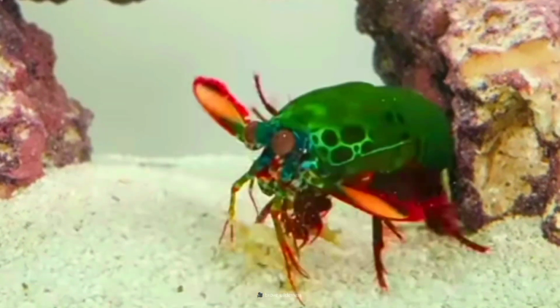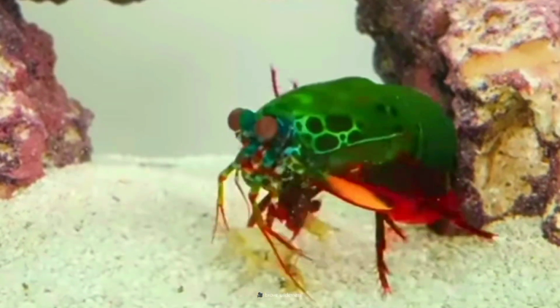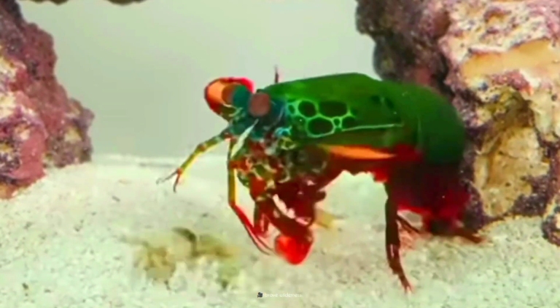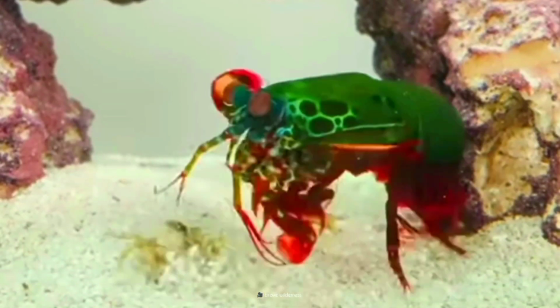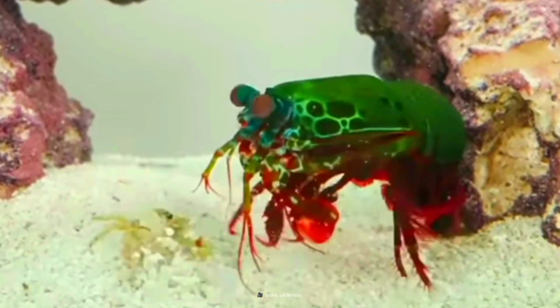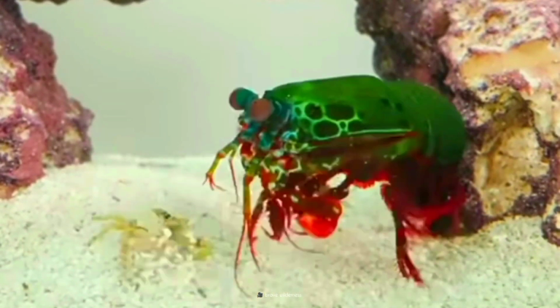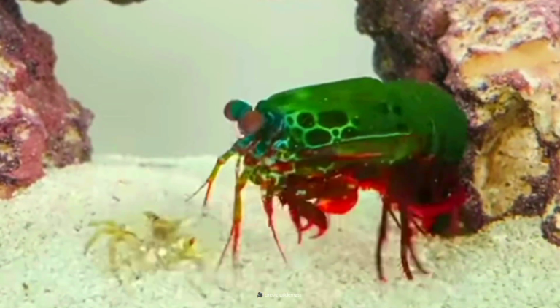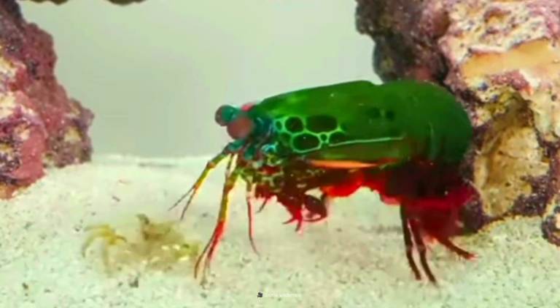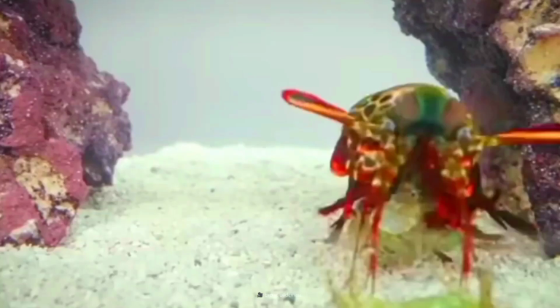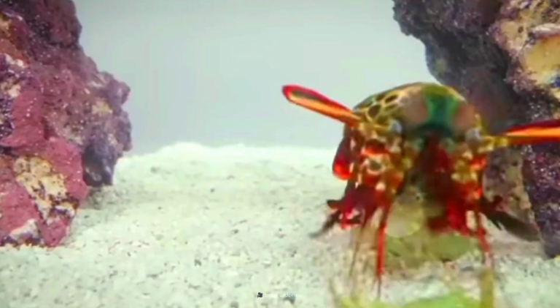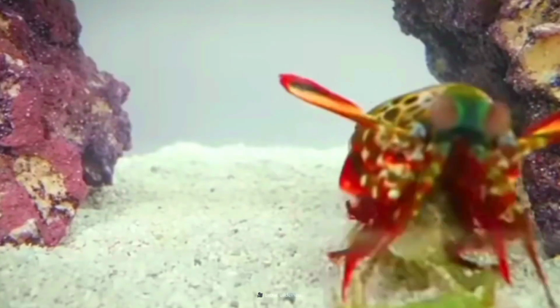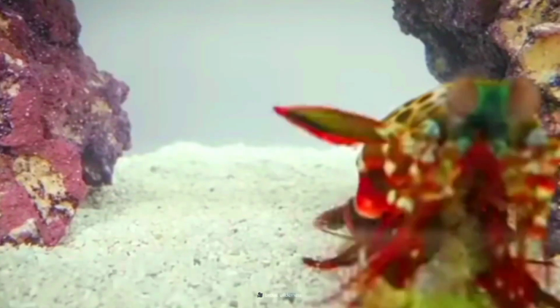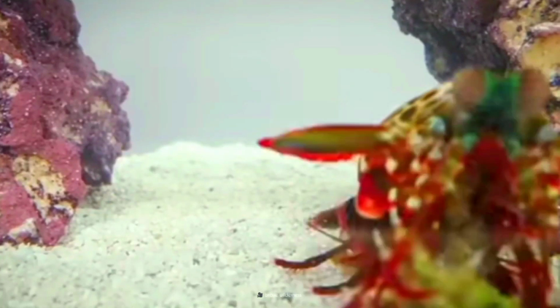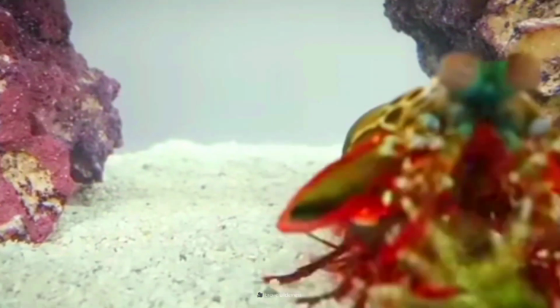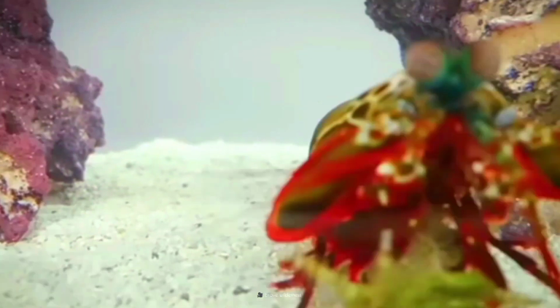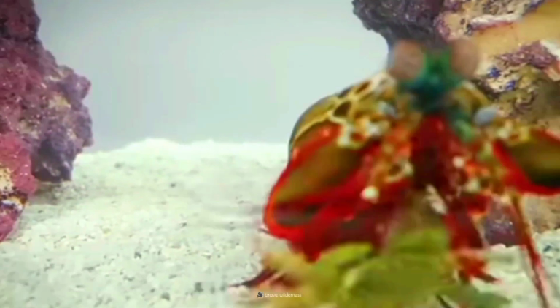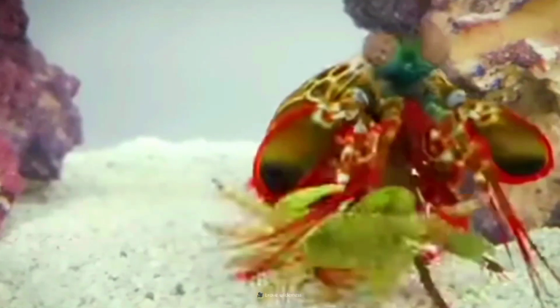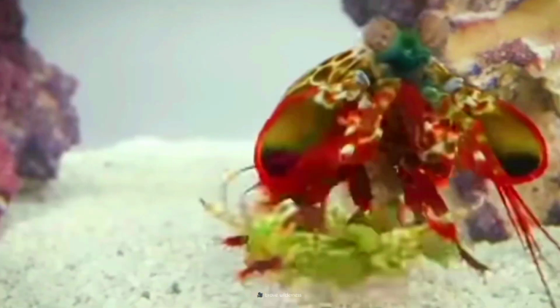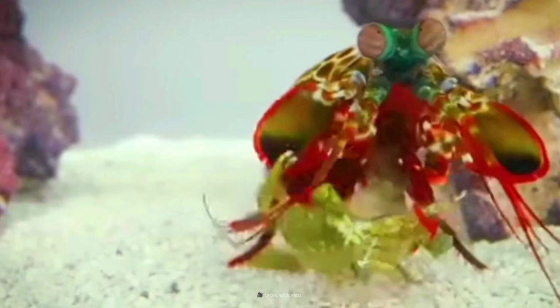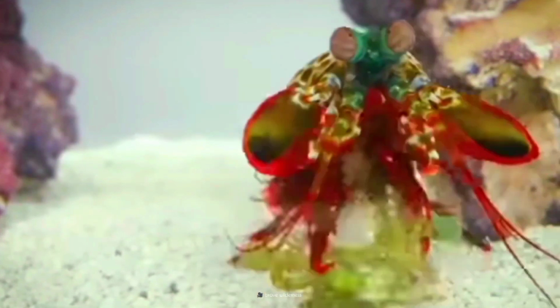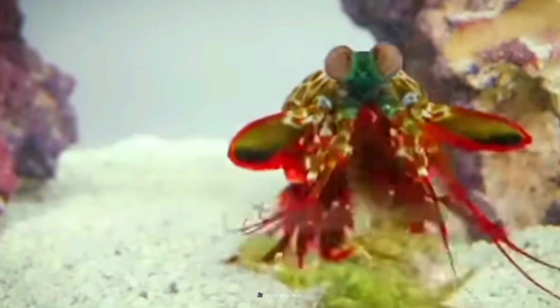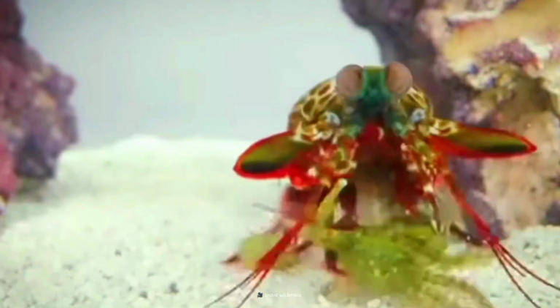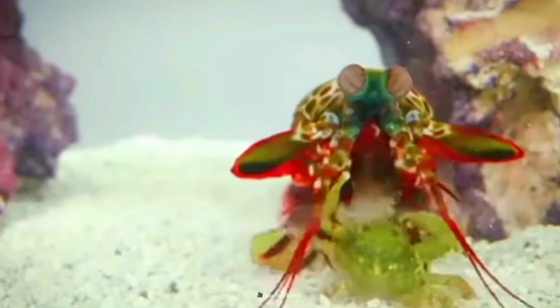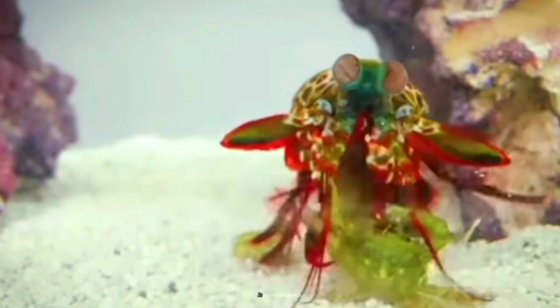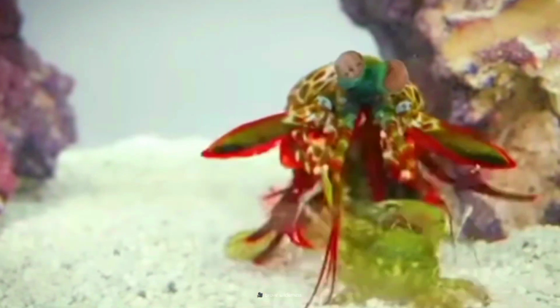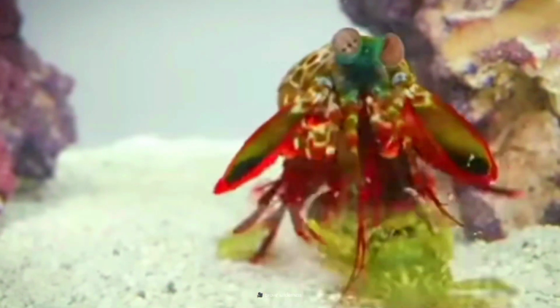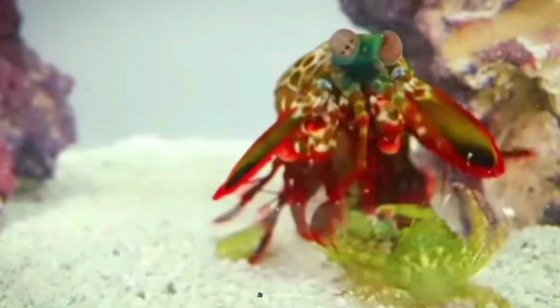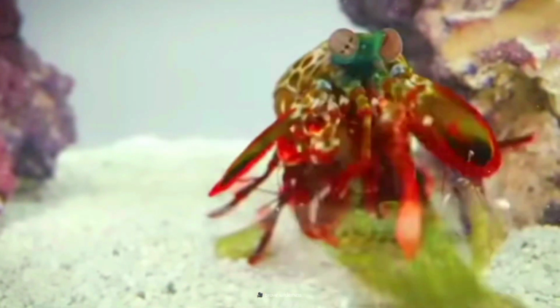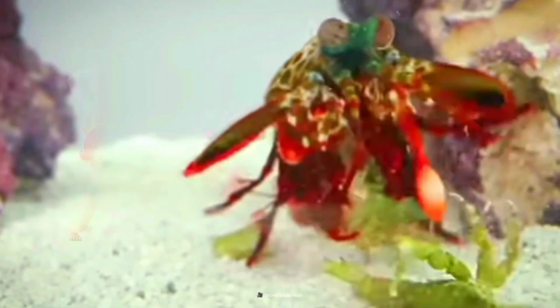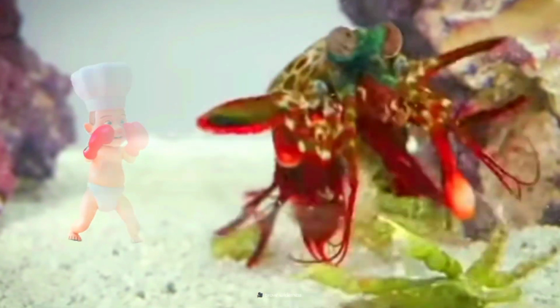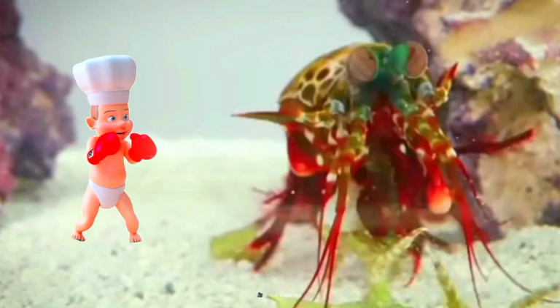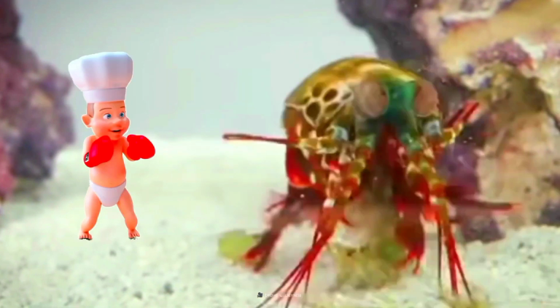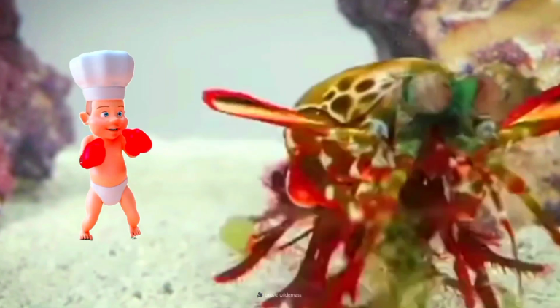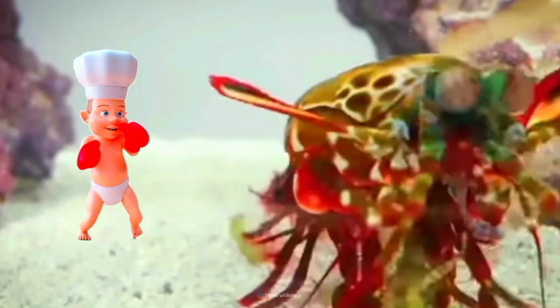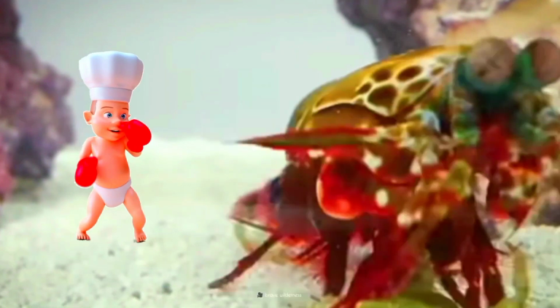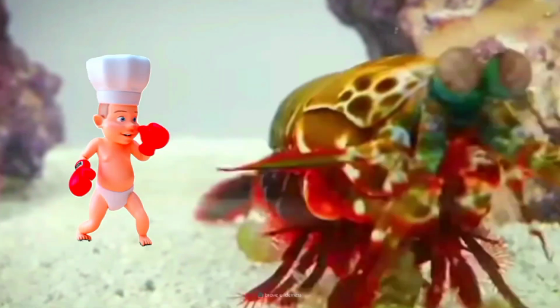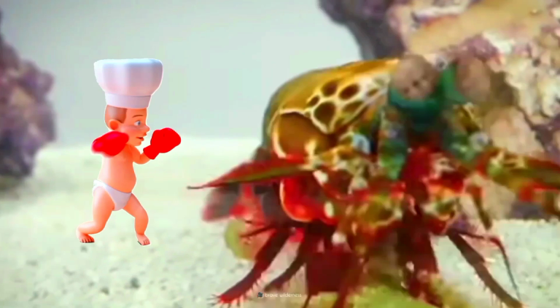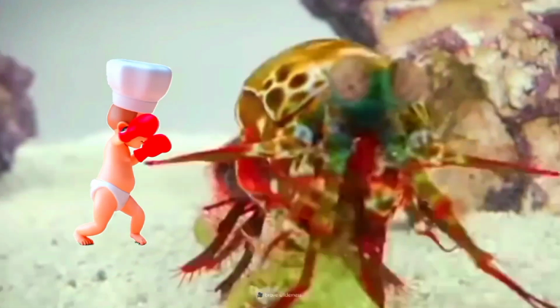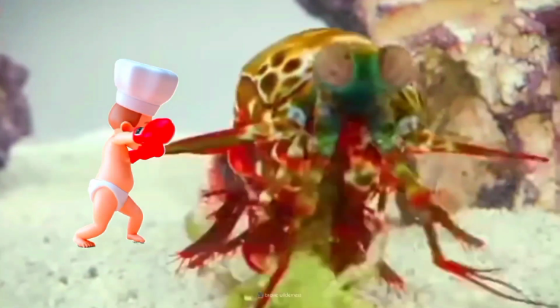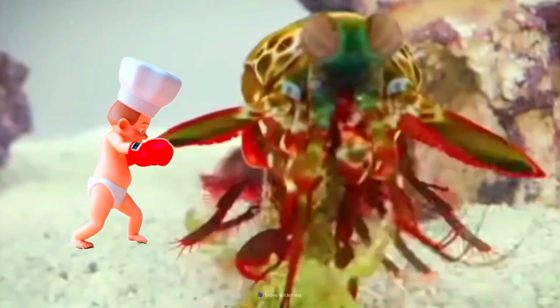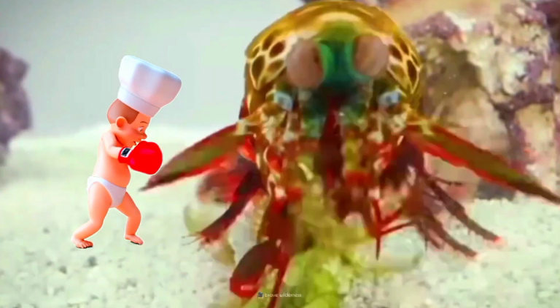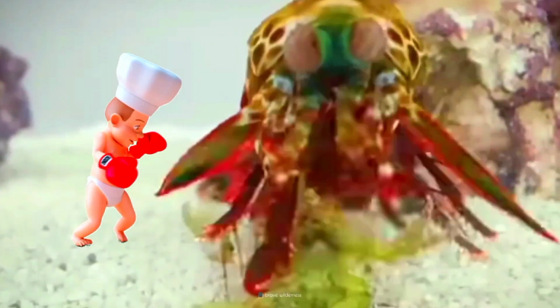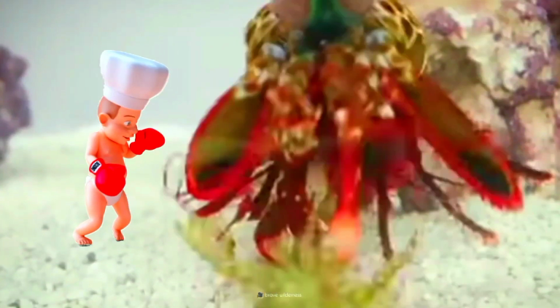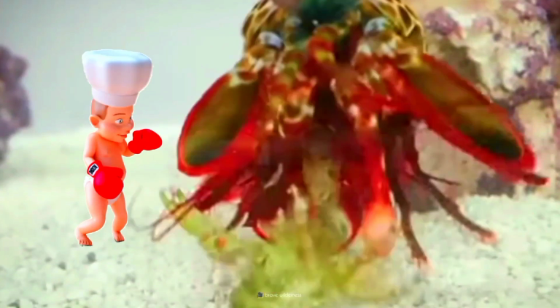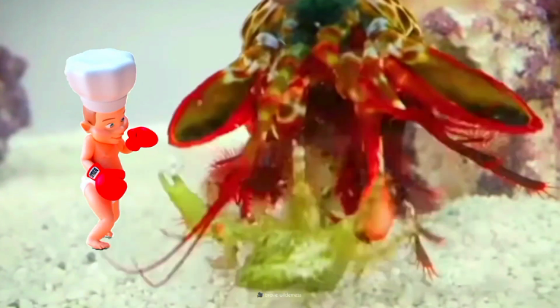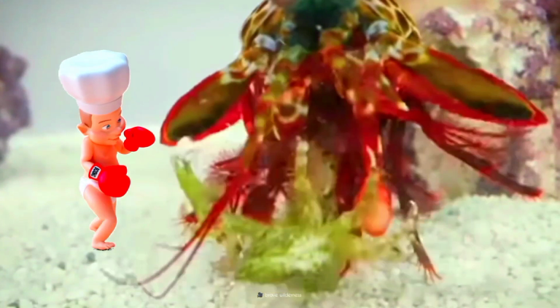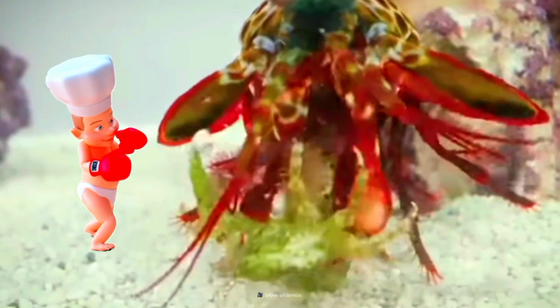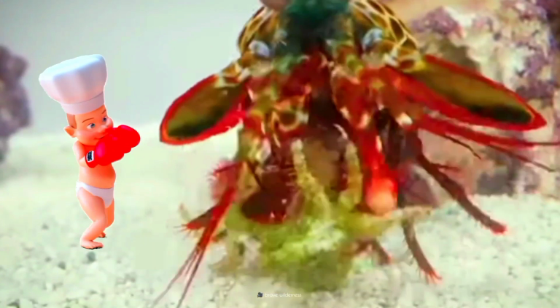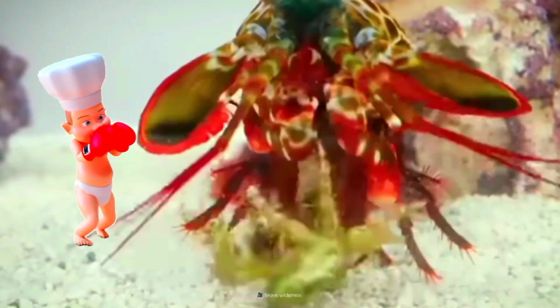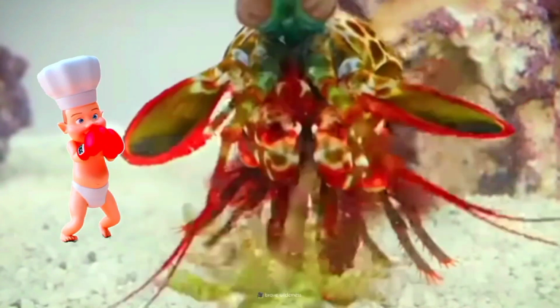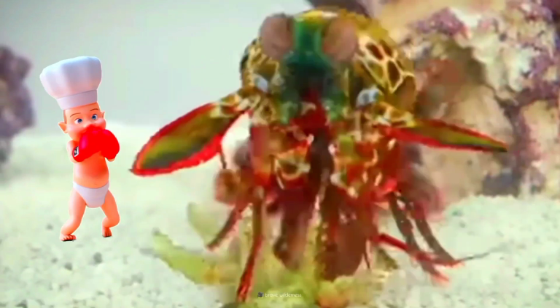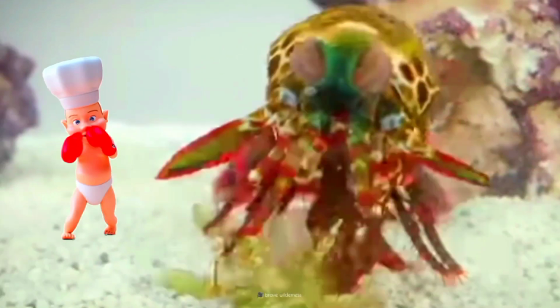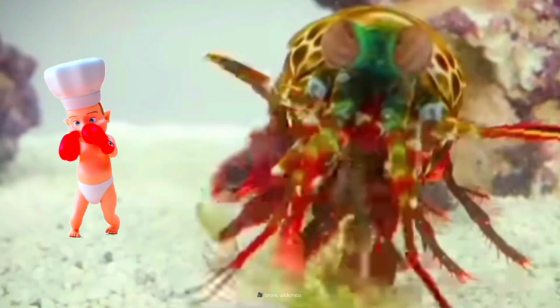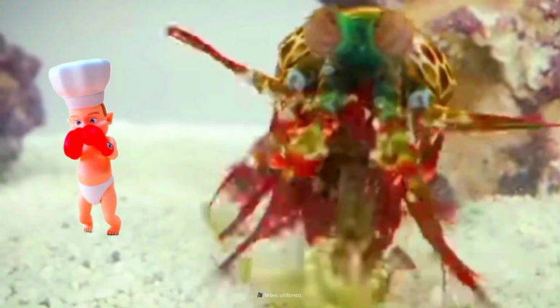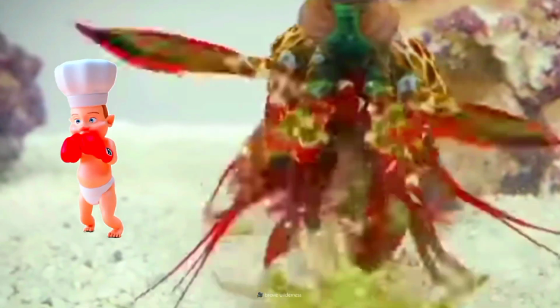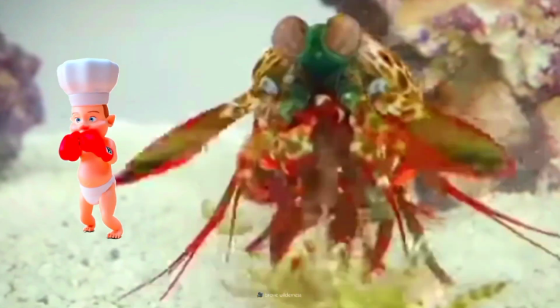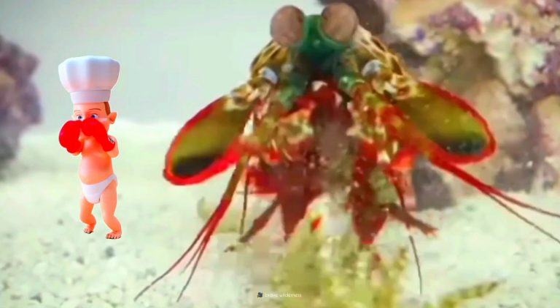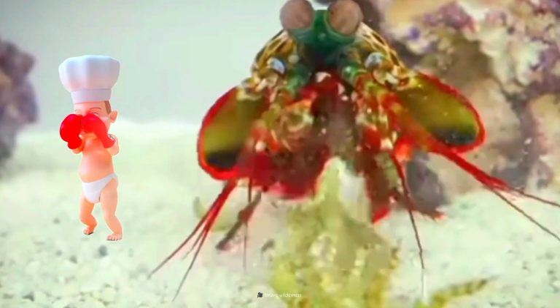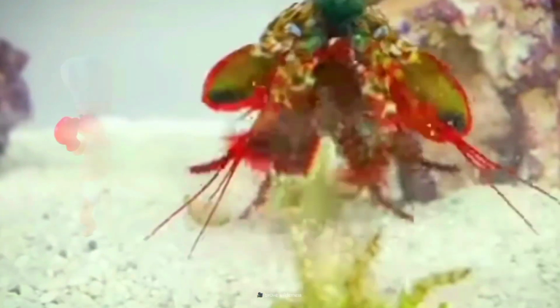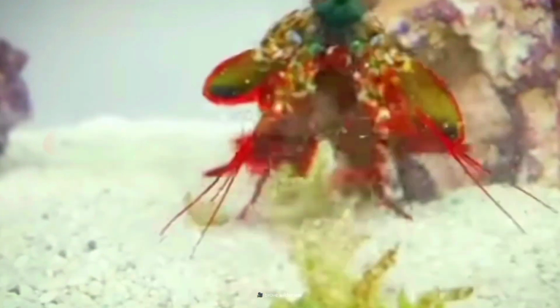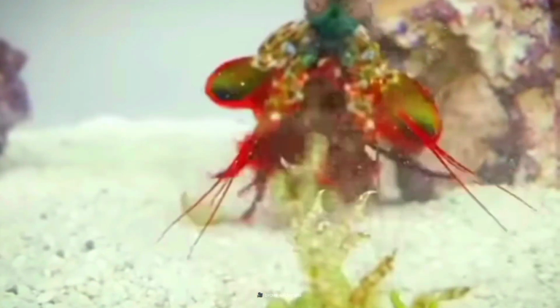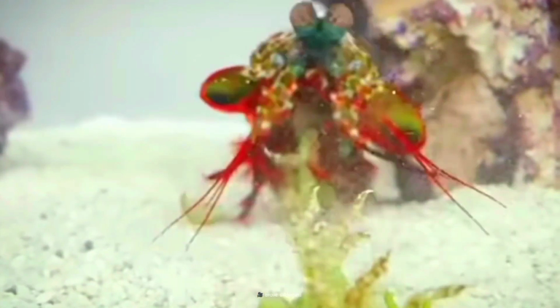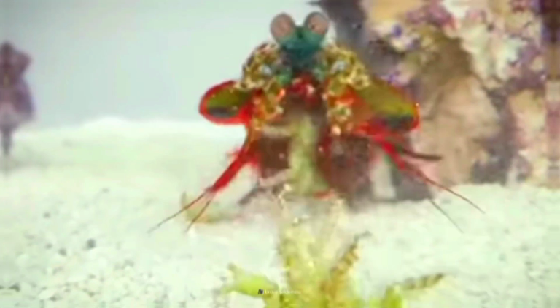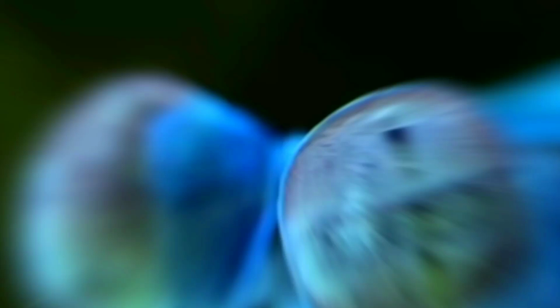Talk about a shrimp cocktail with a kick. If a human had the same speed and strength, a single punch would break through a steel wall.